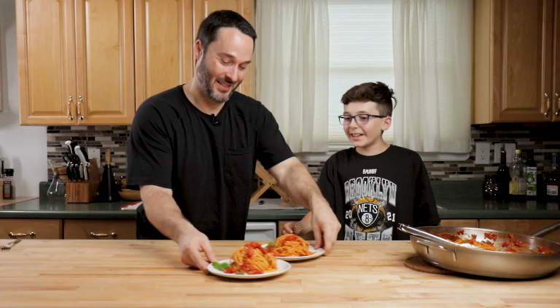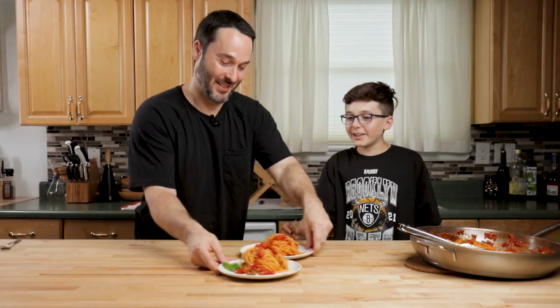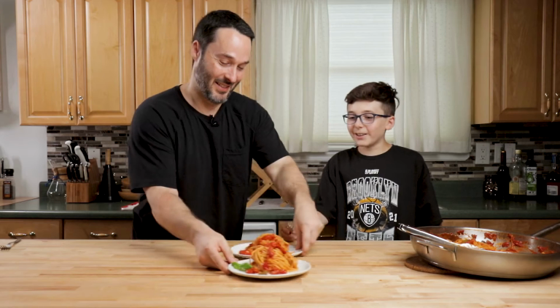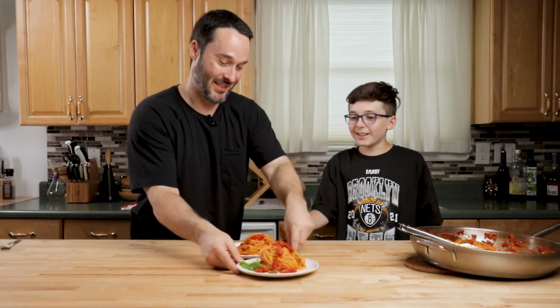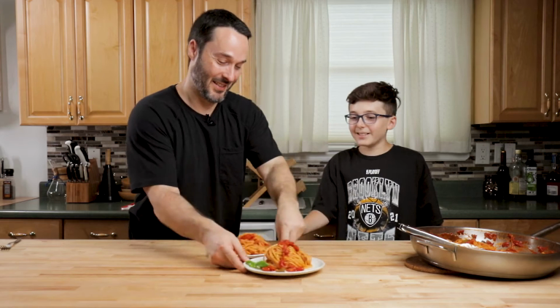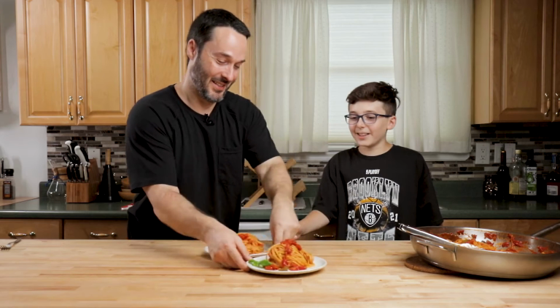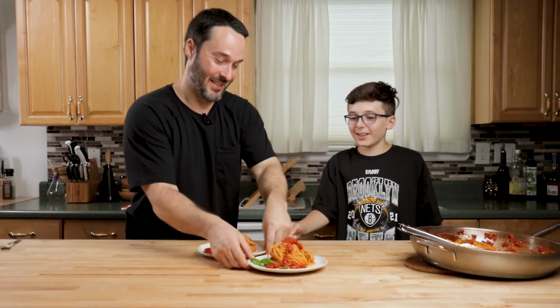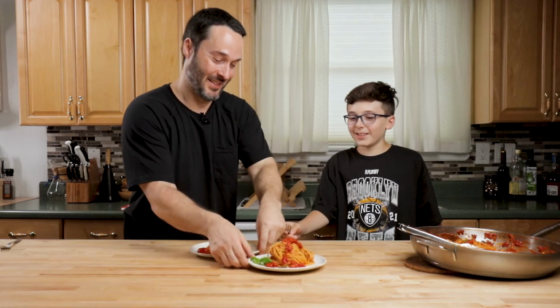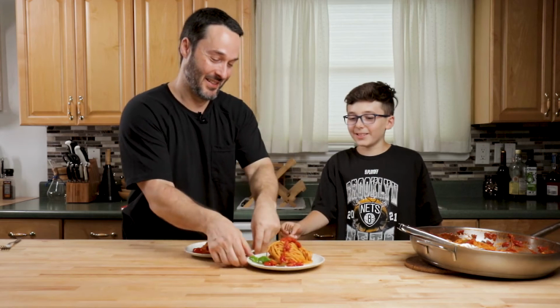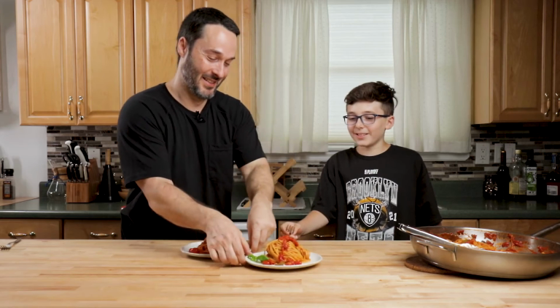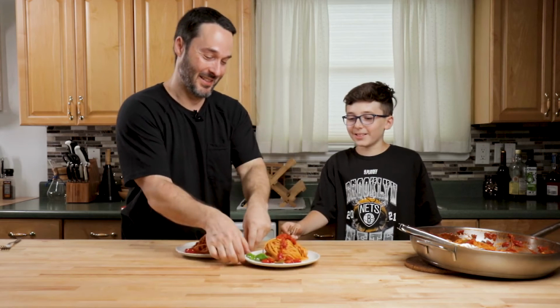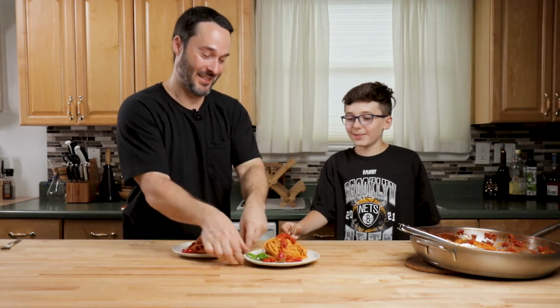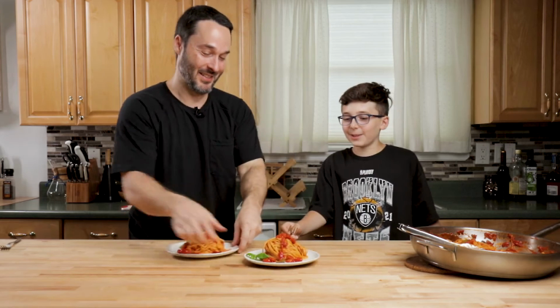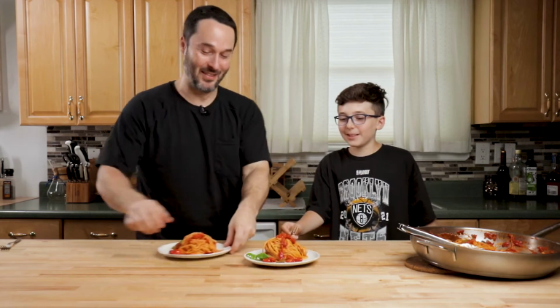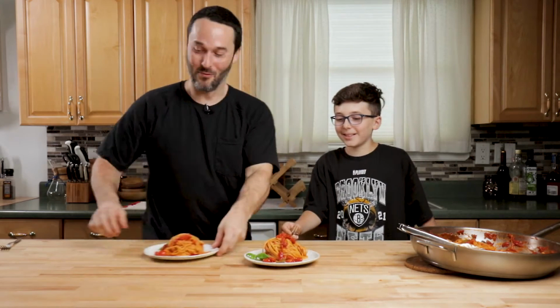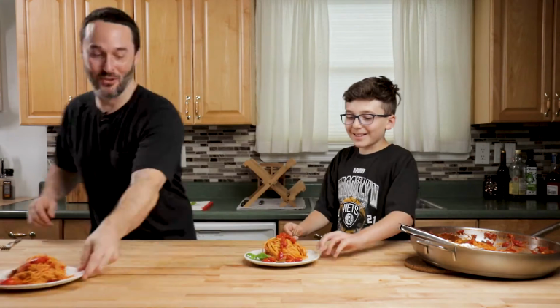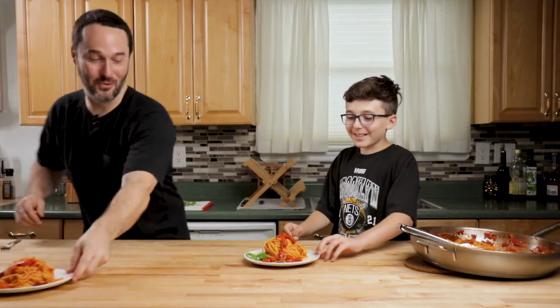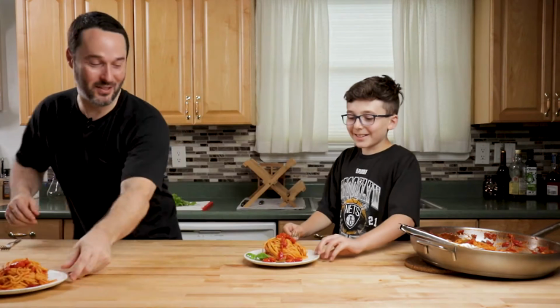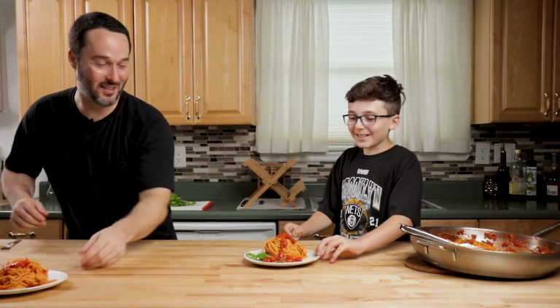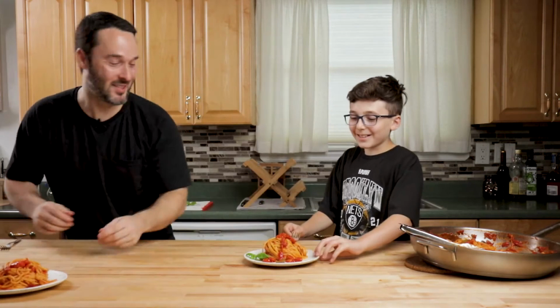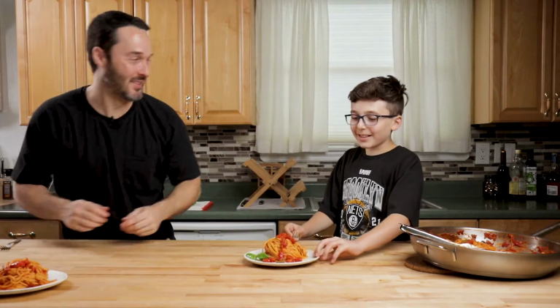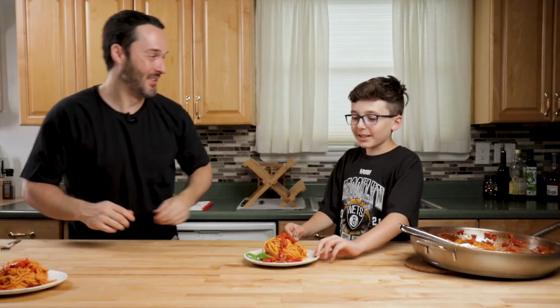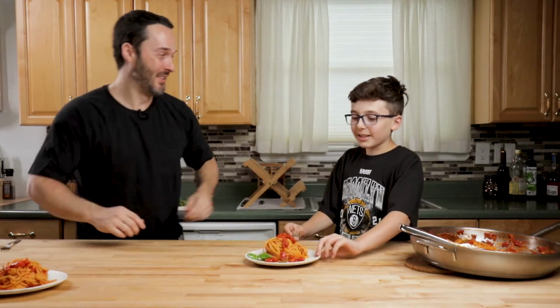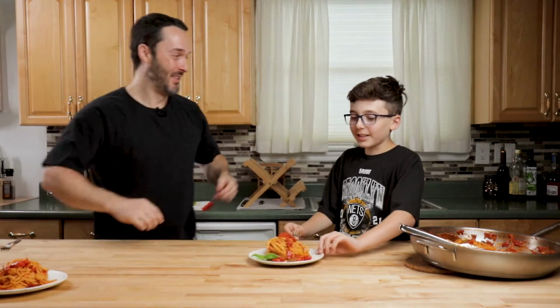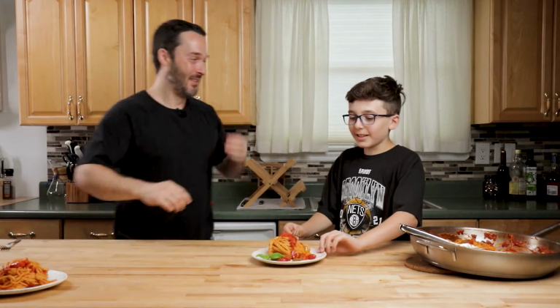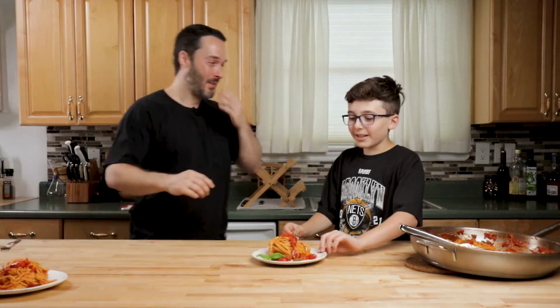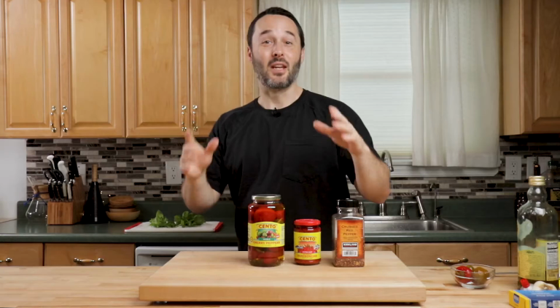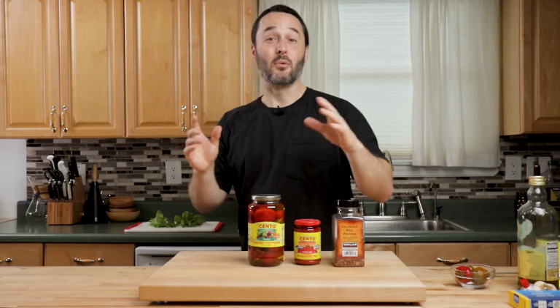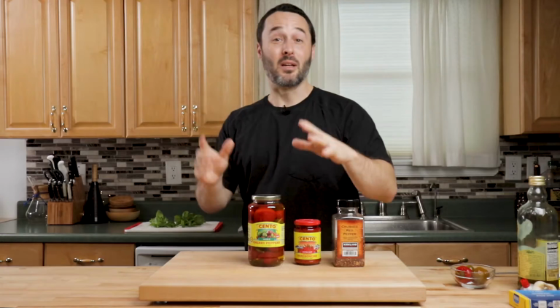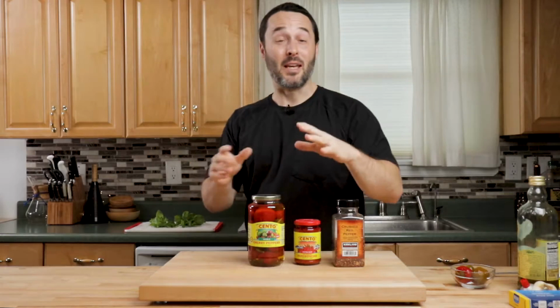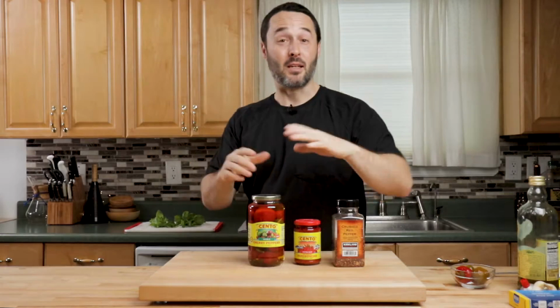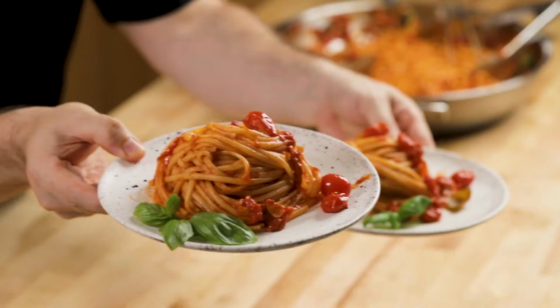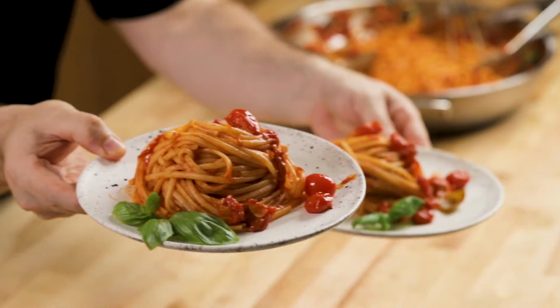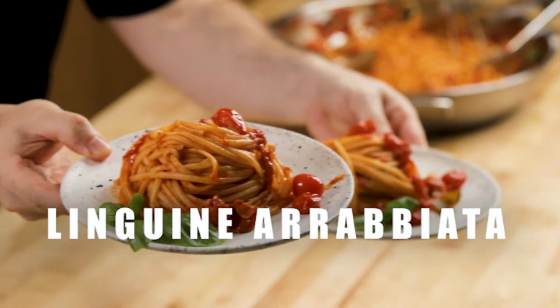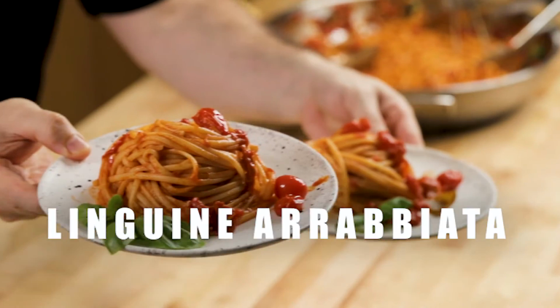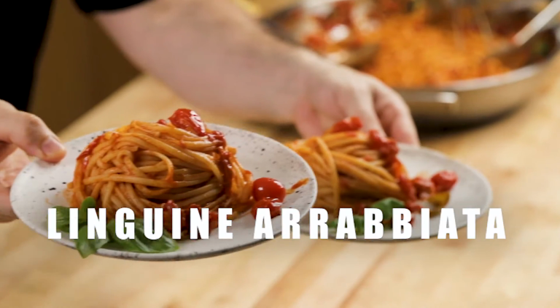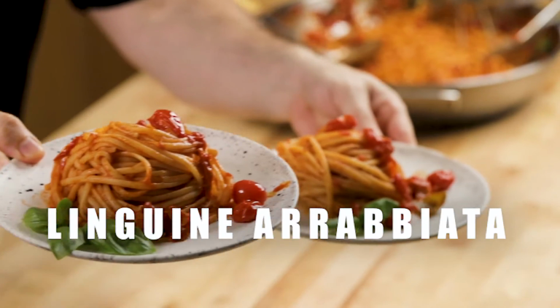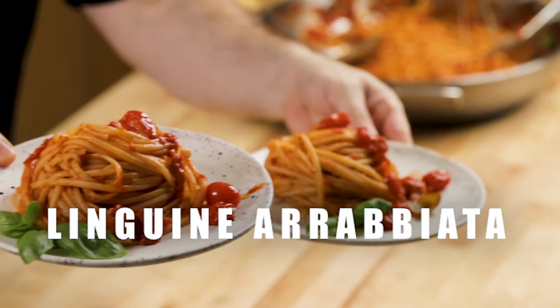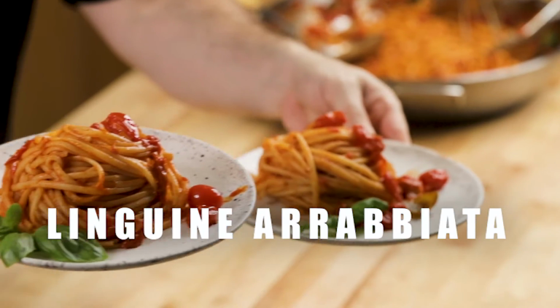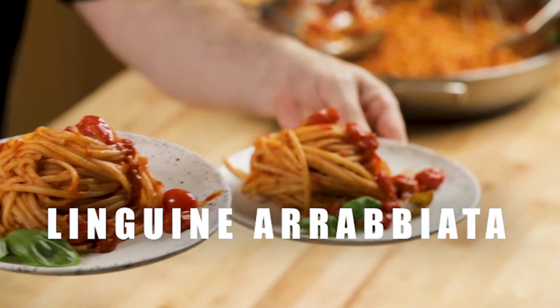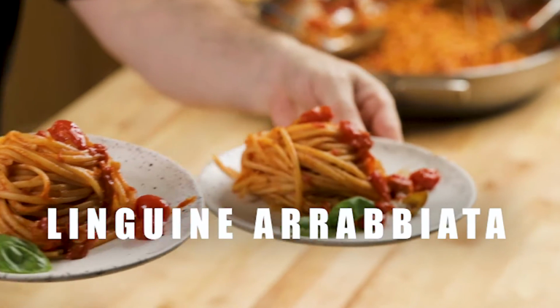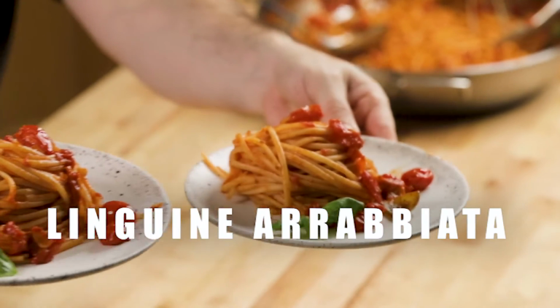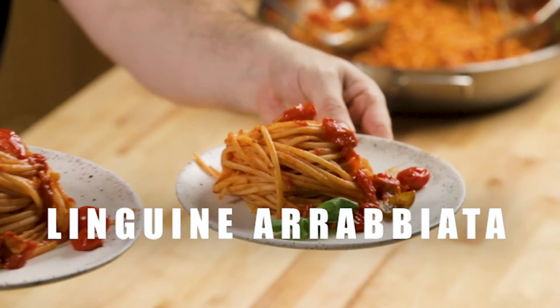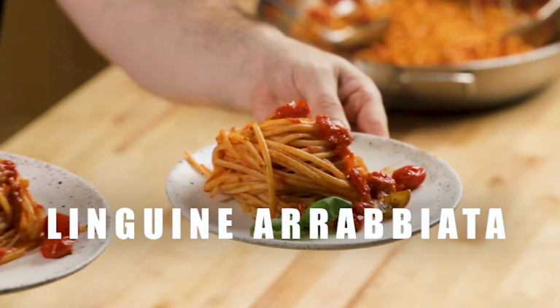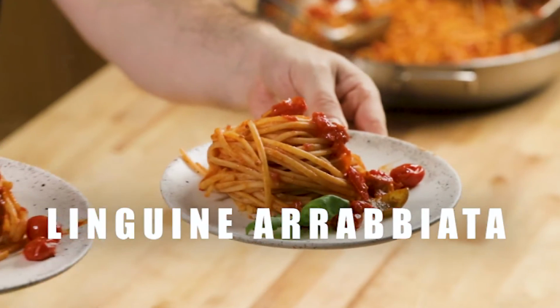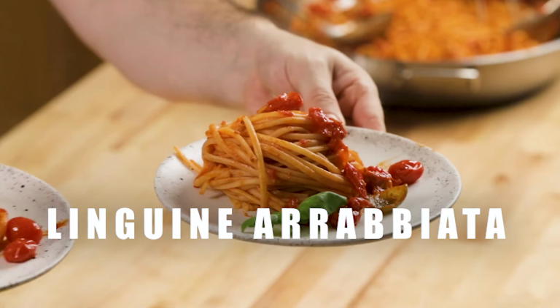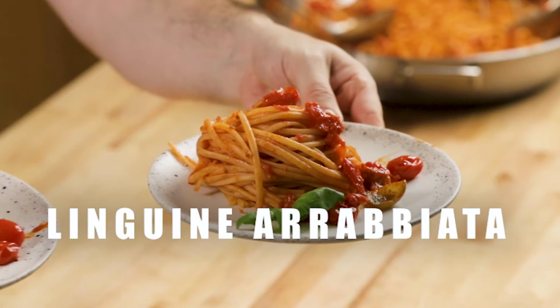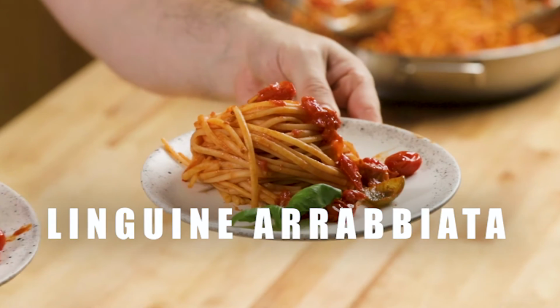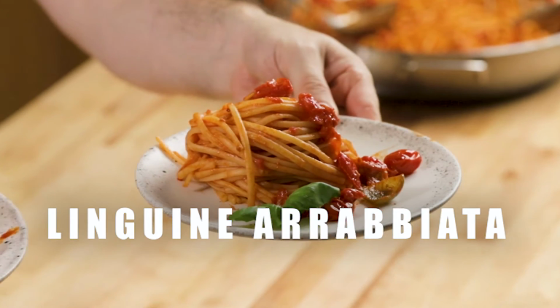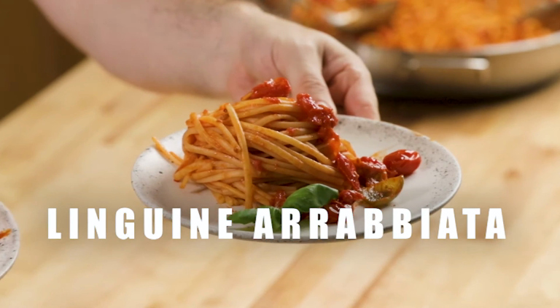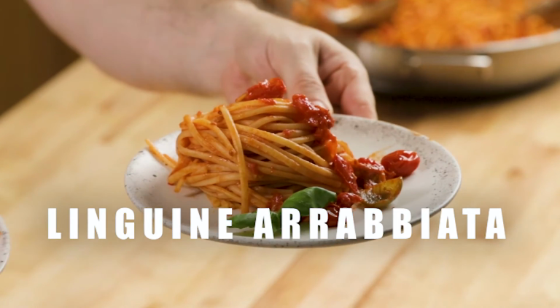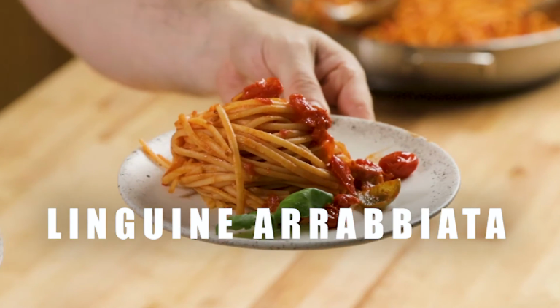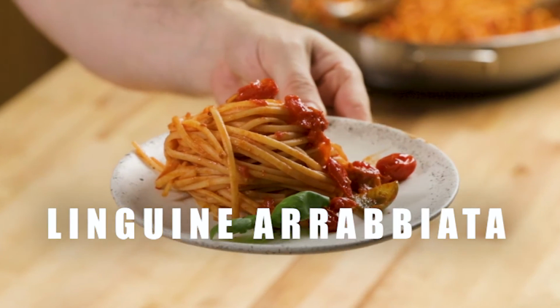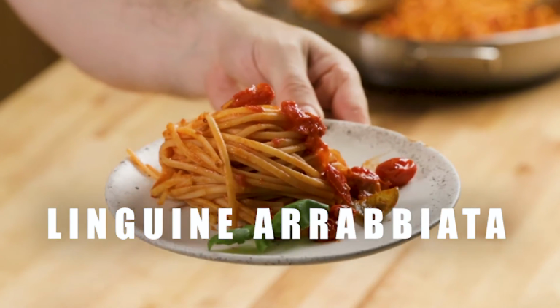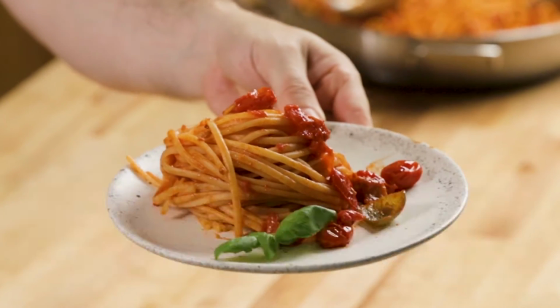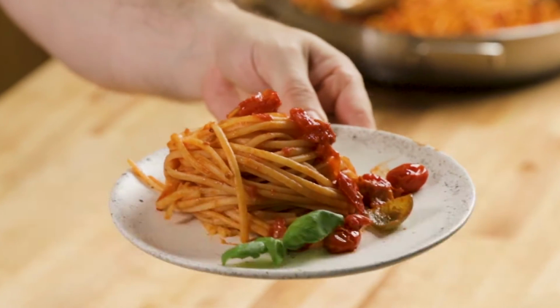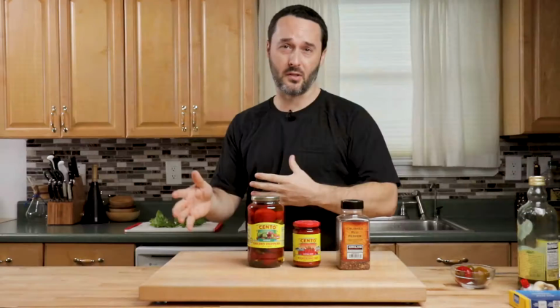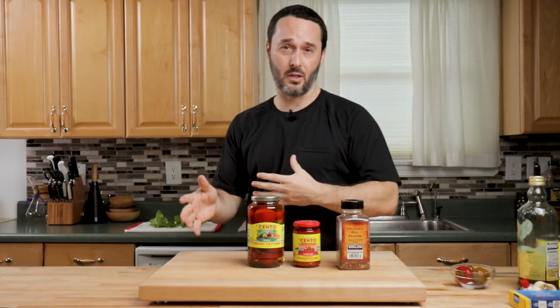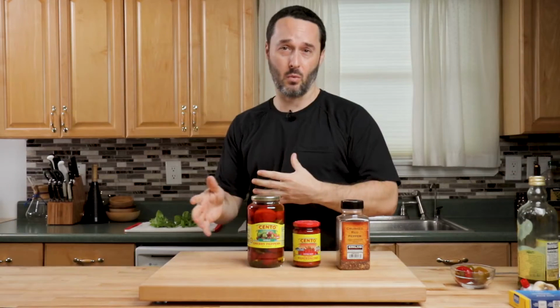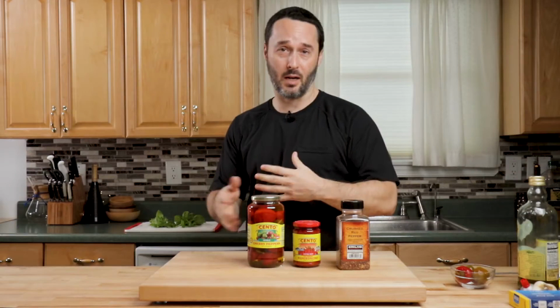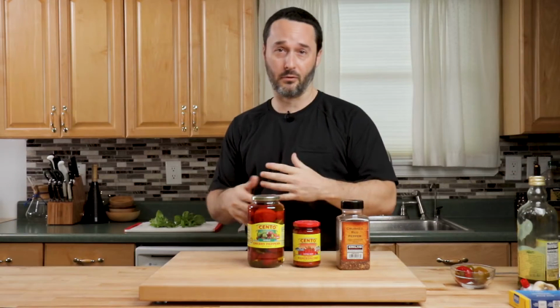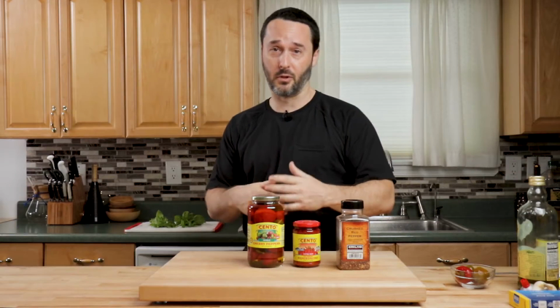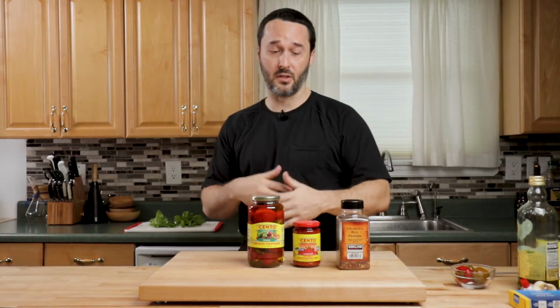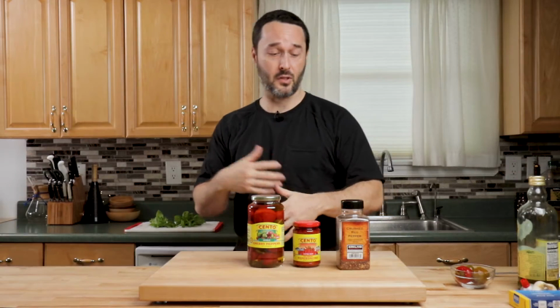I can already tell this looks amazing. Do you know what it is? Today we're gonna make spaghetti arrabbiata or linguine arrabbiata. You can use any pasta you want for this.